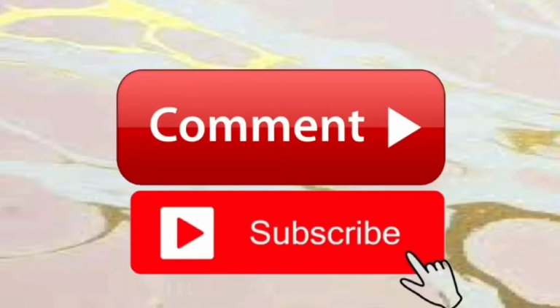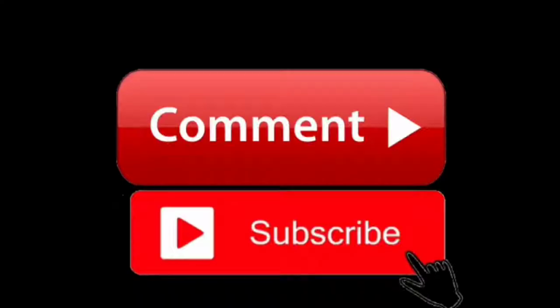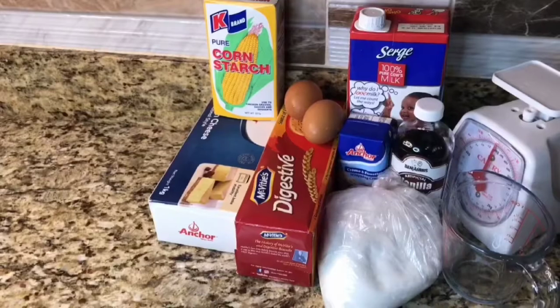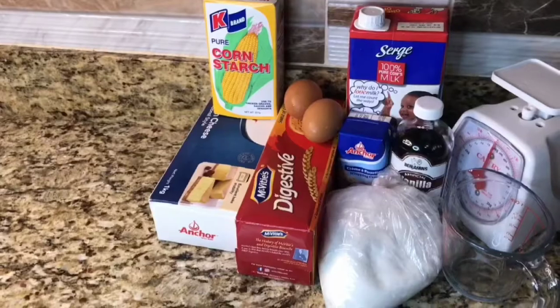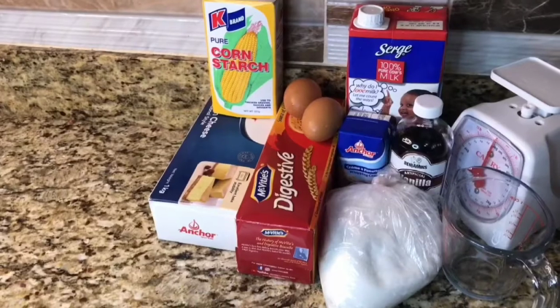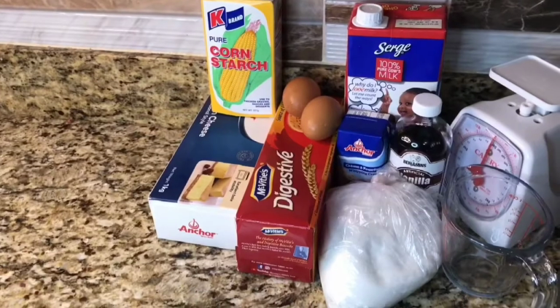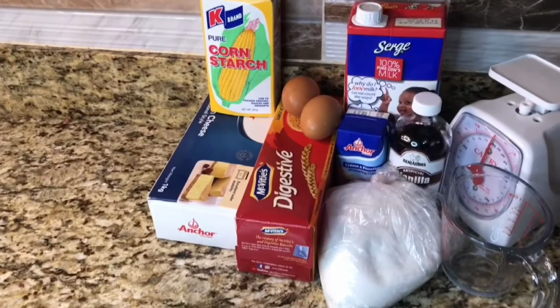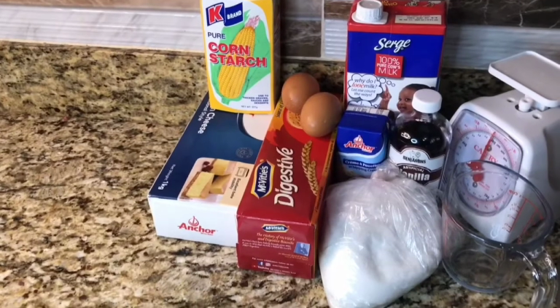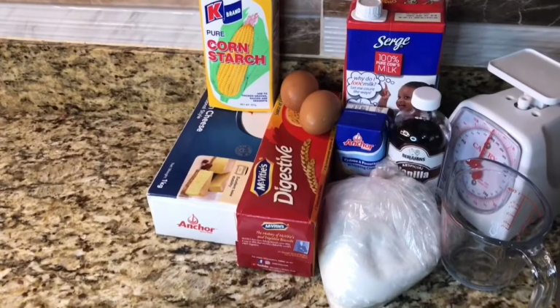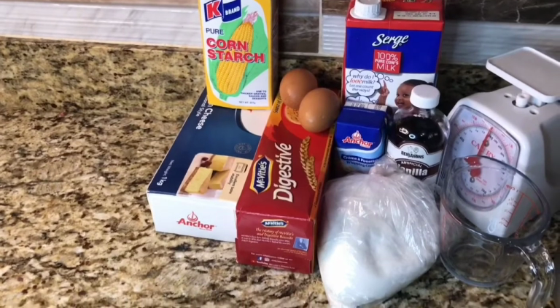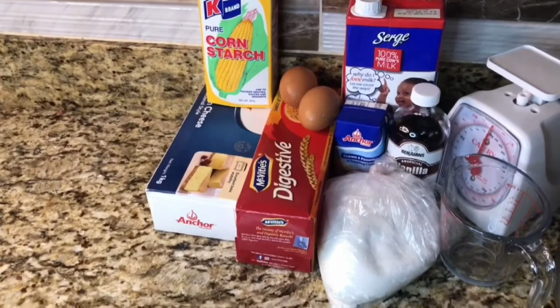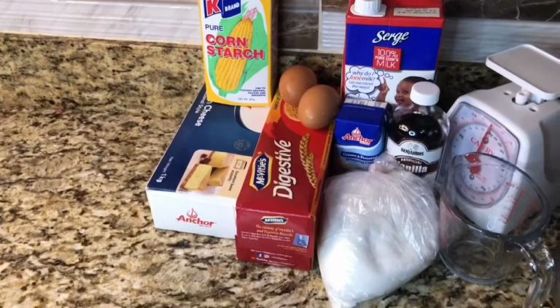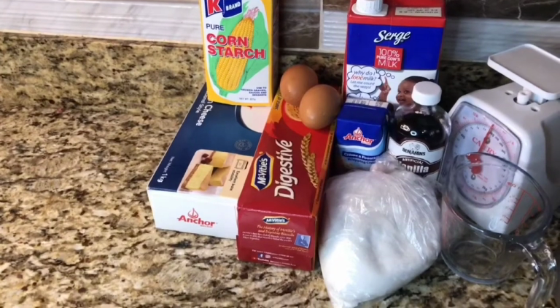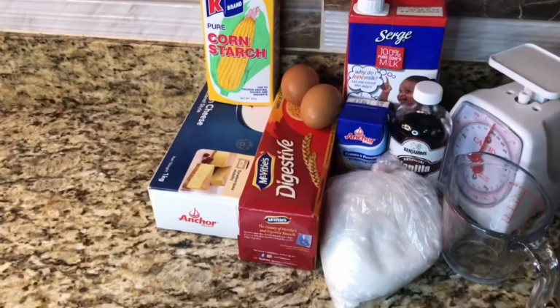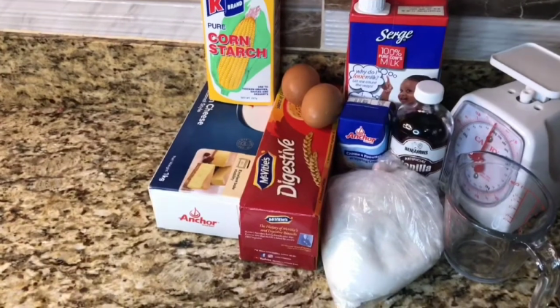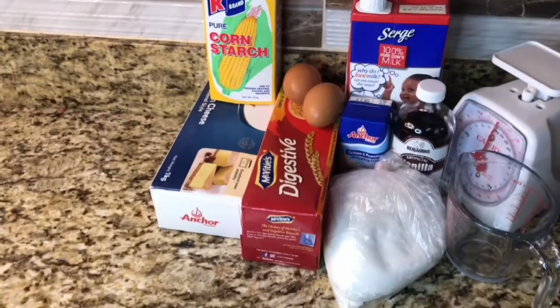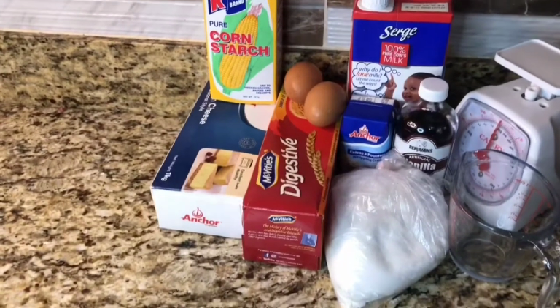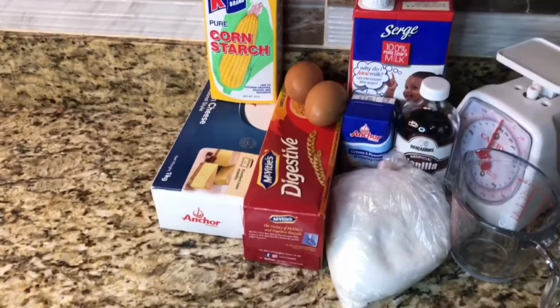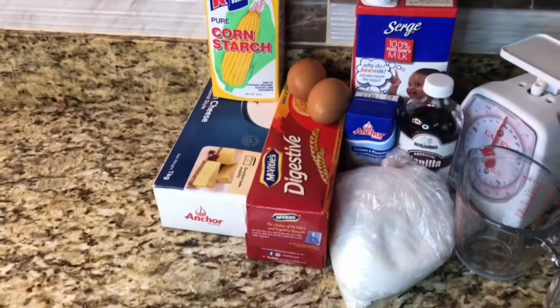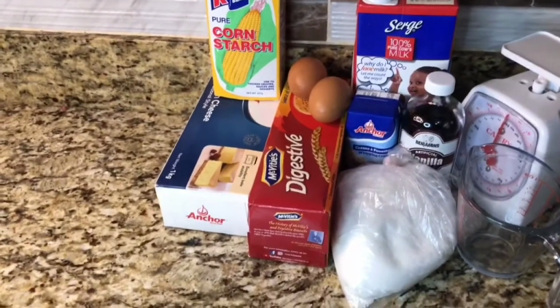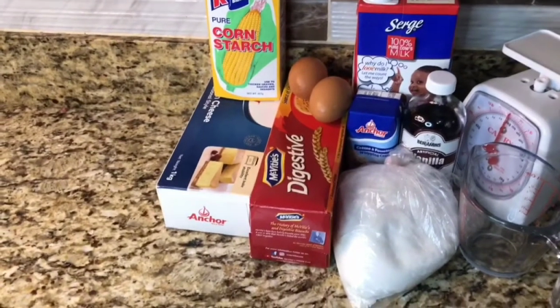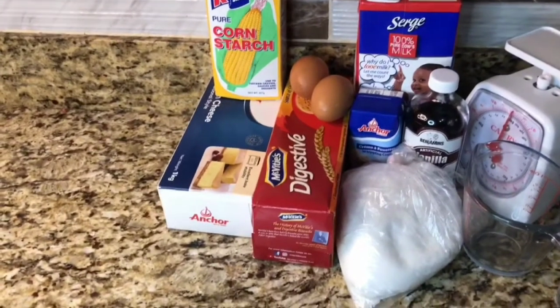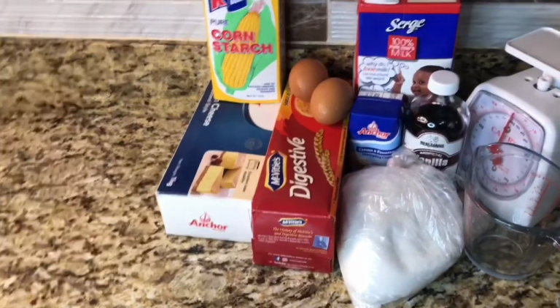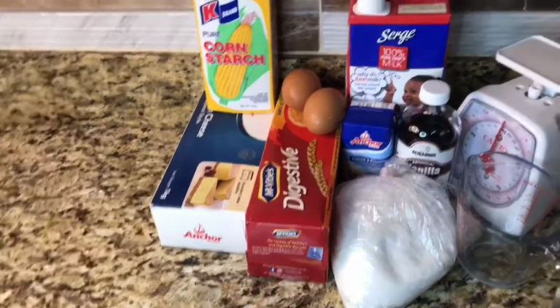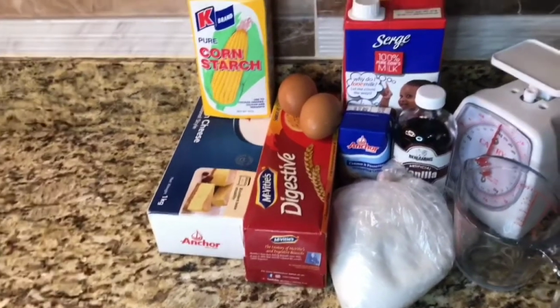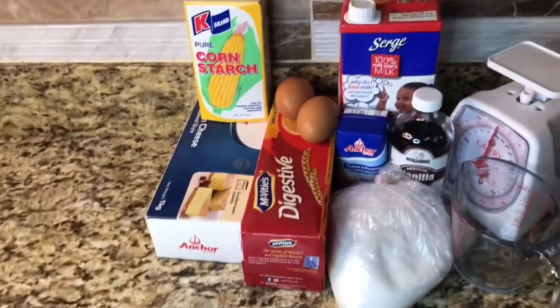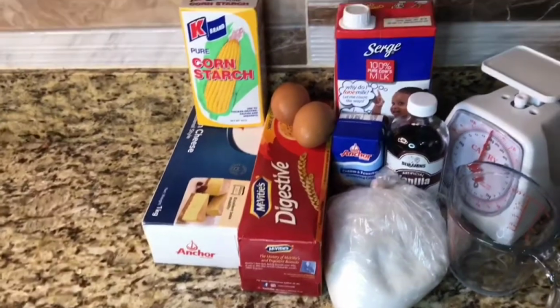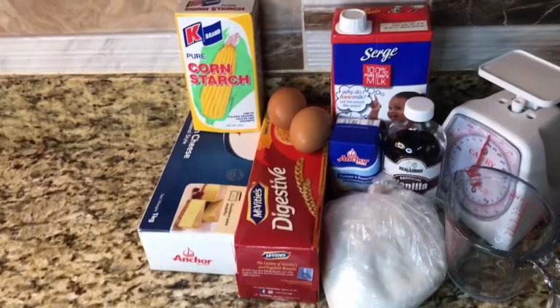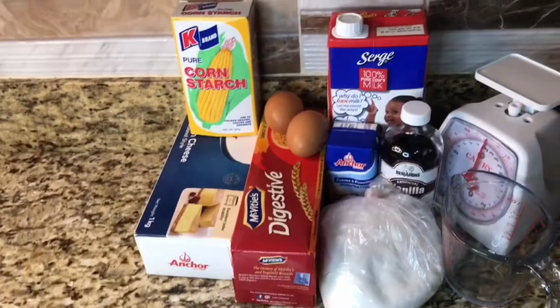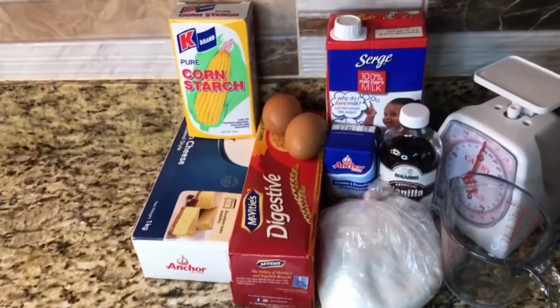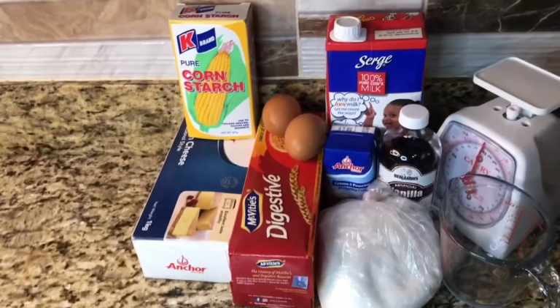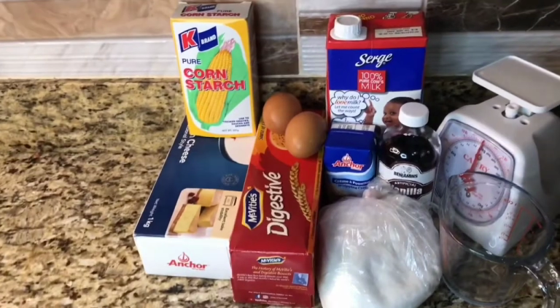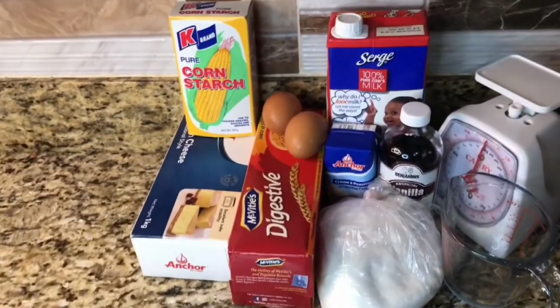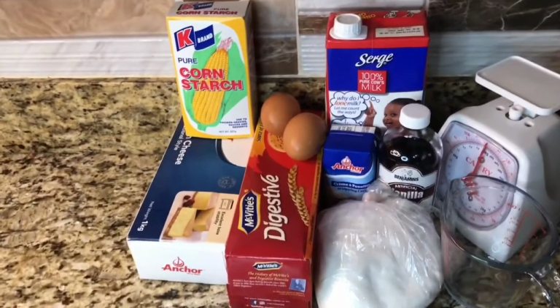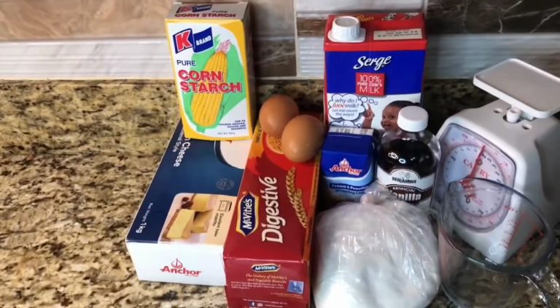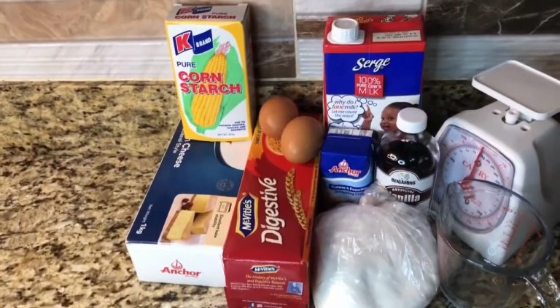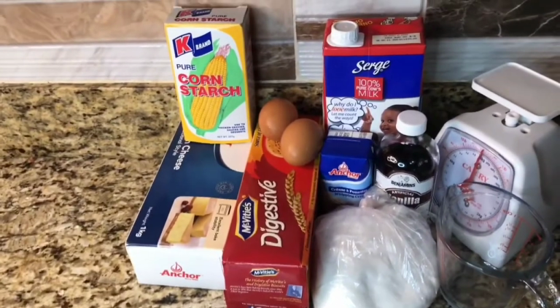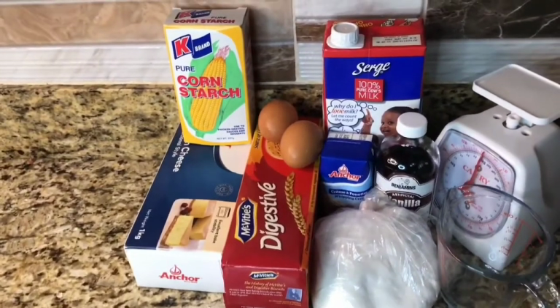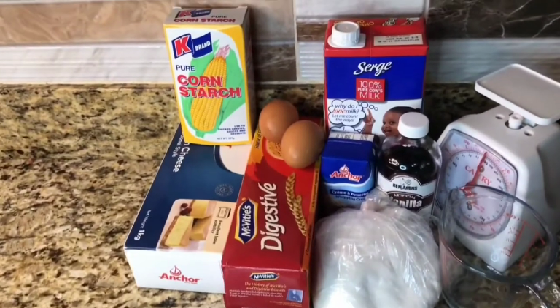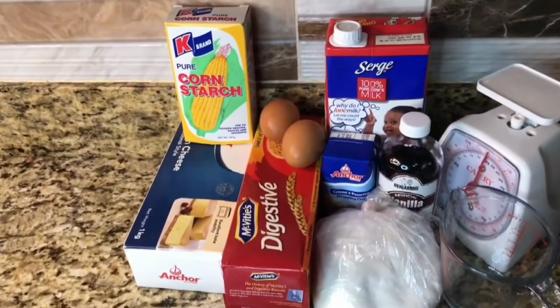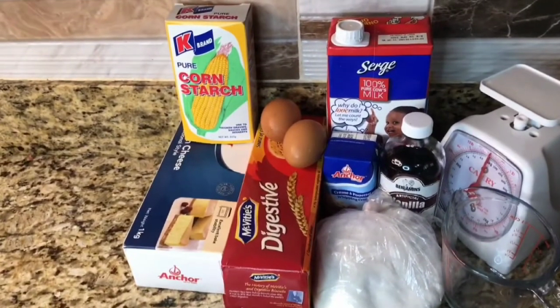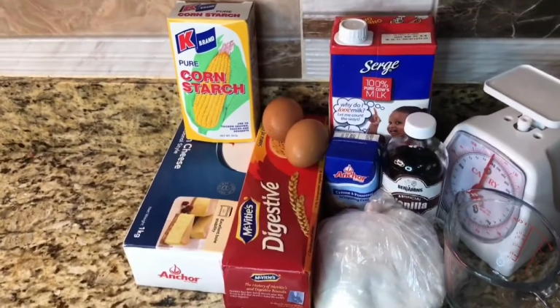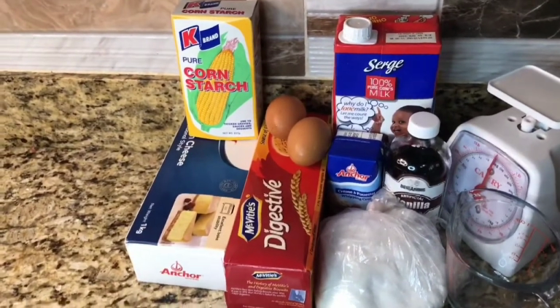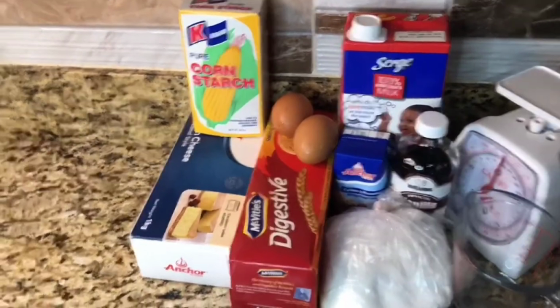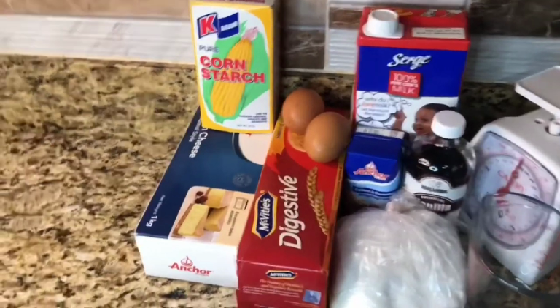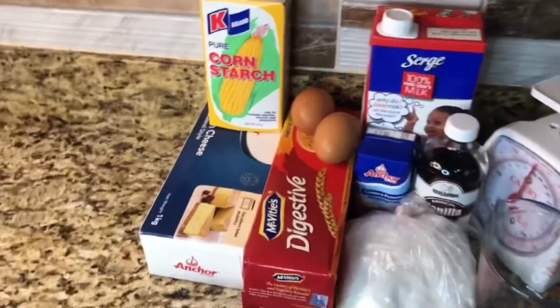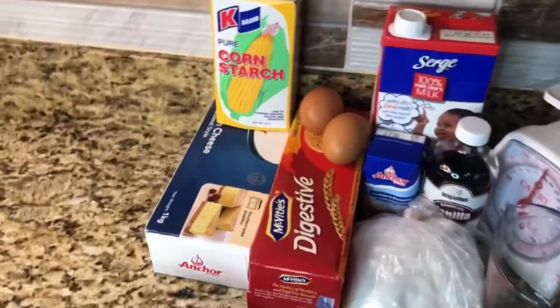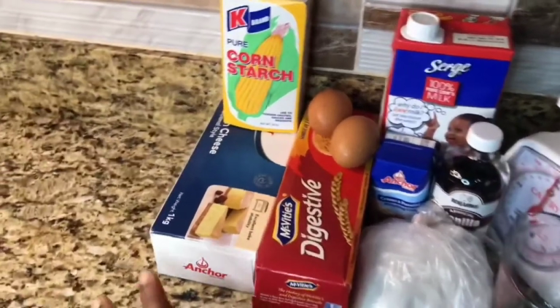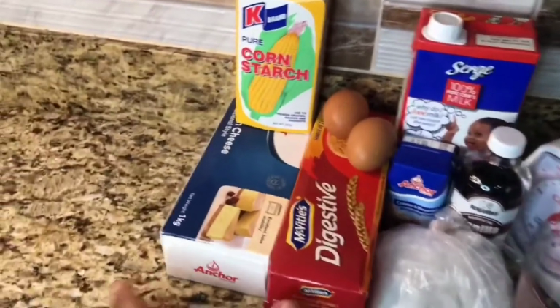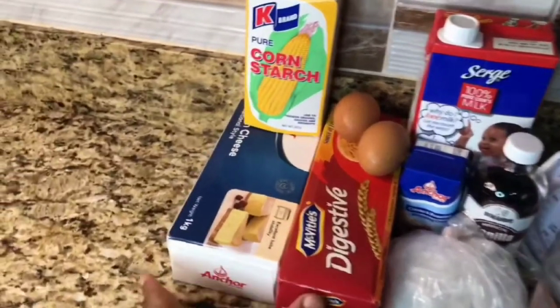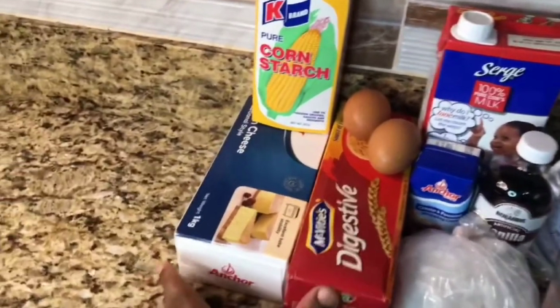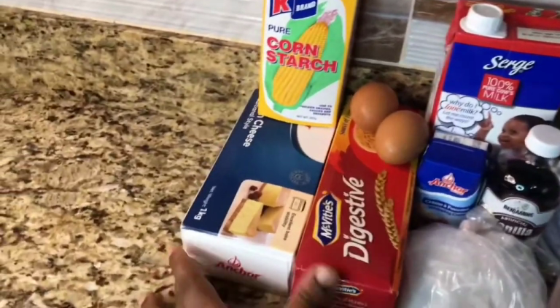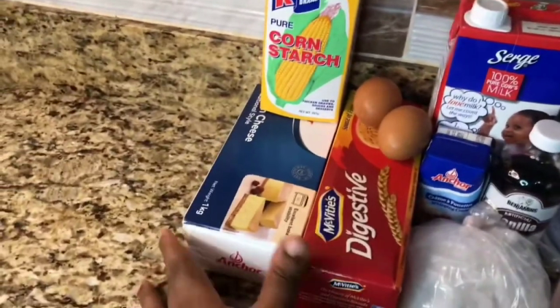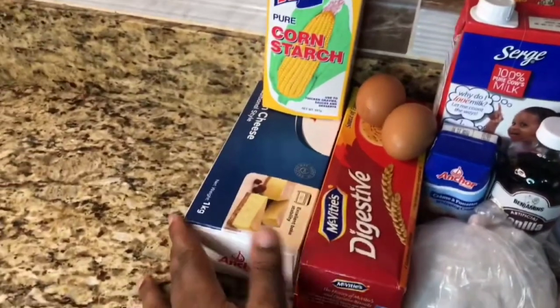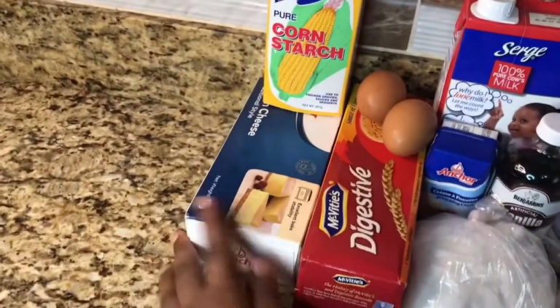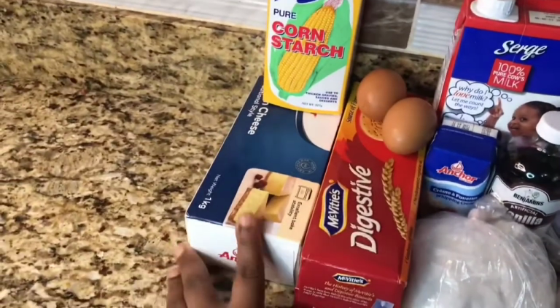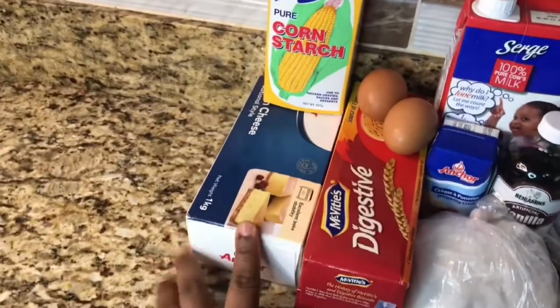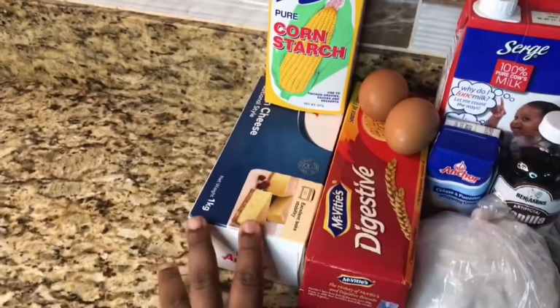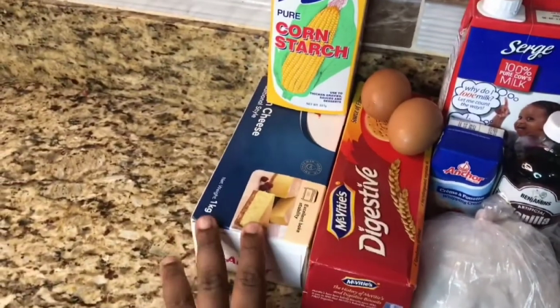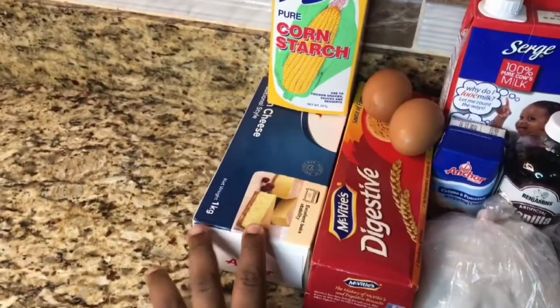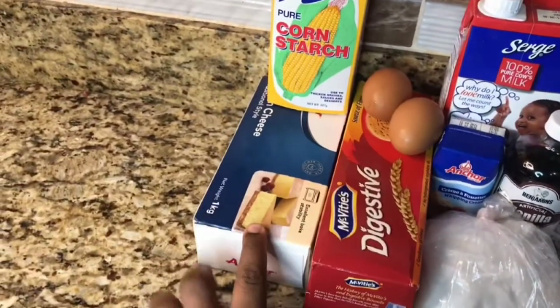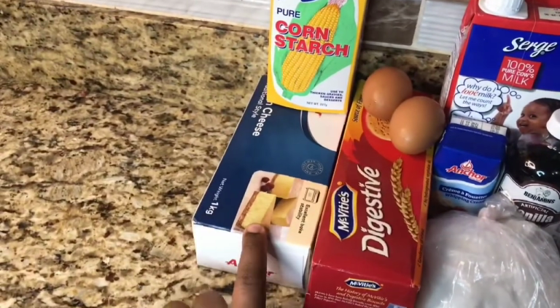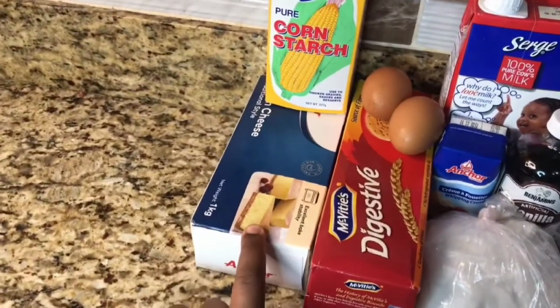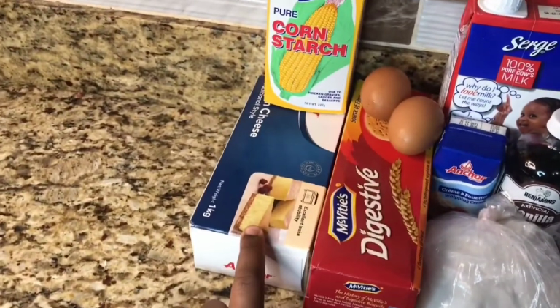Hi guys, welcome back to my YouTube channel. It's Girls Have Exquisites, and today we're going to make some Jackfruit Cheesecake.